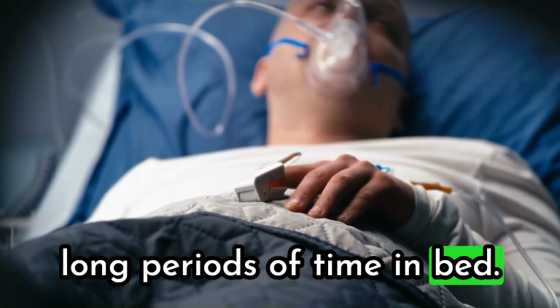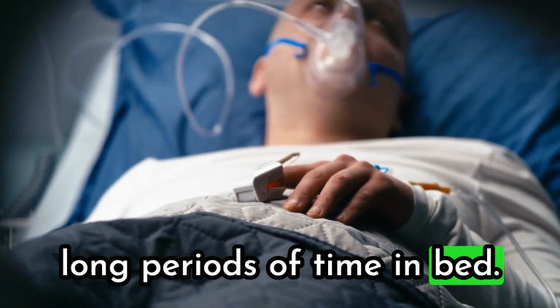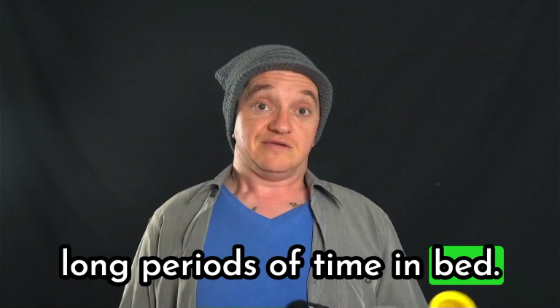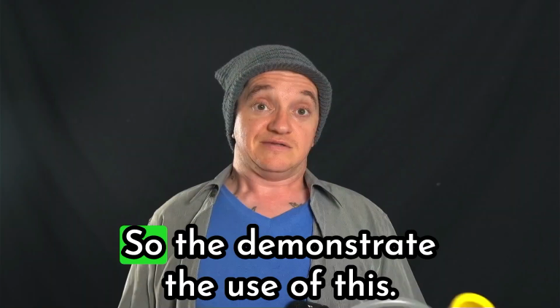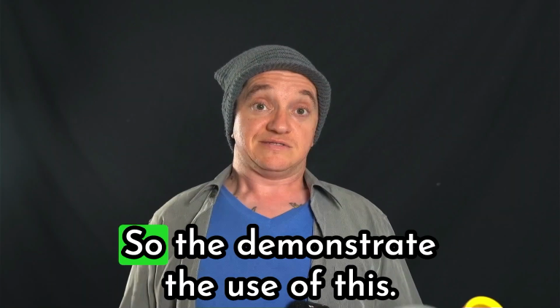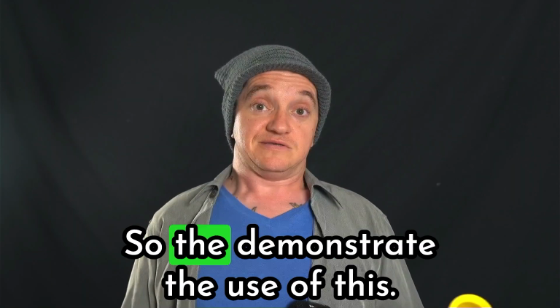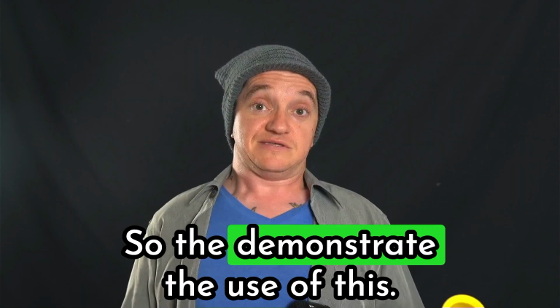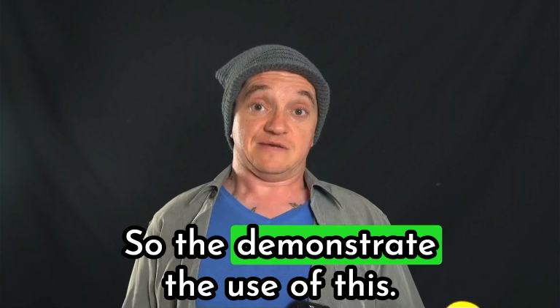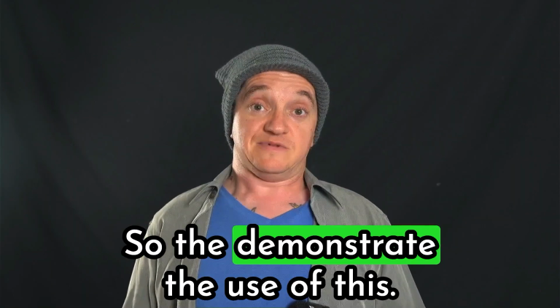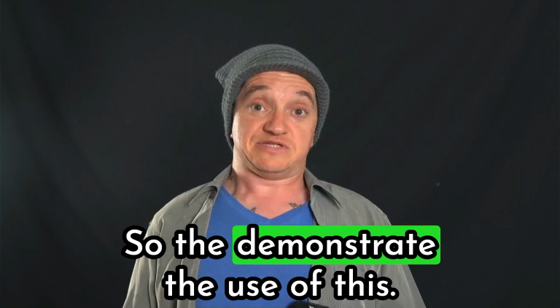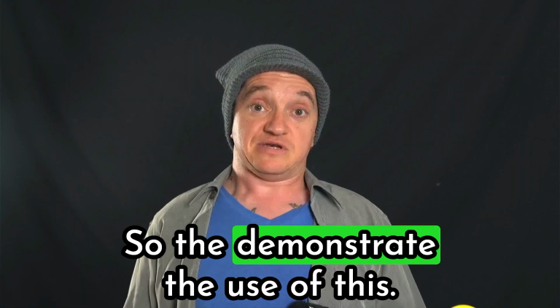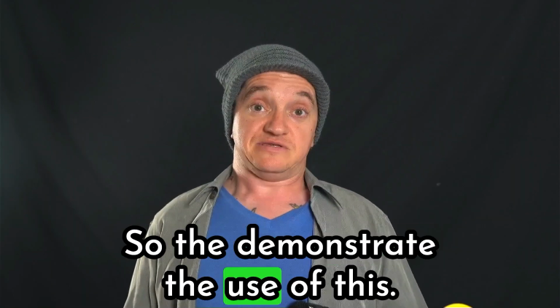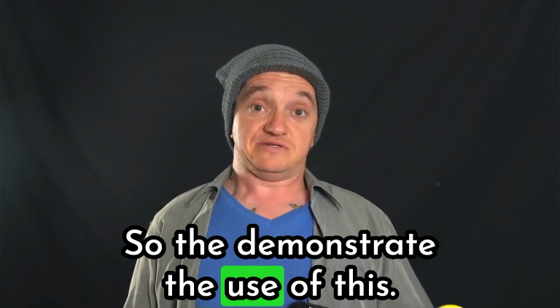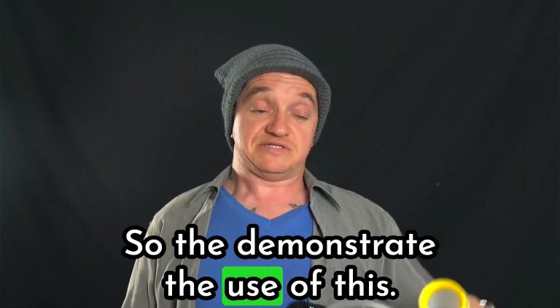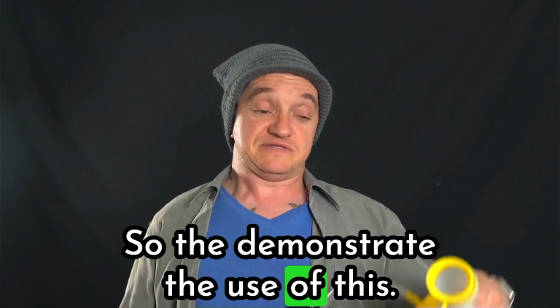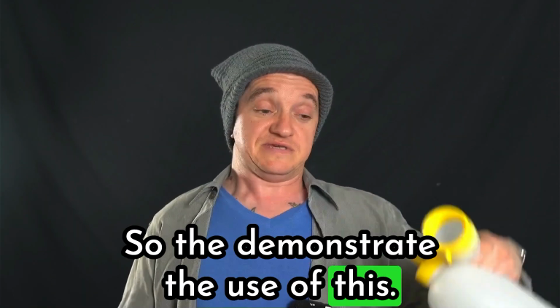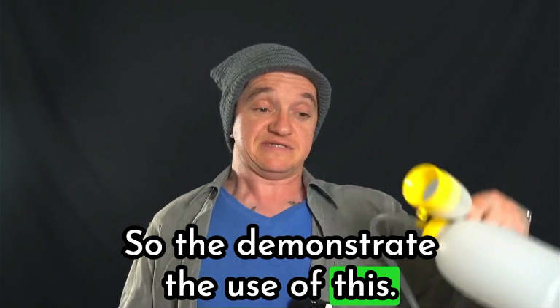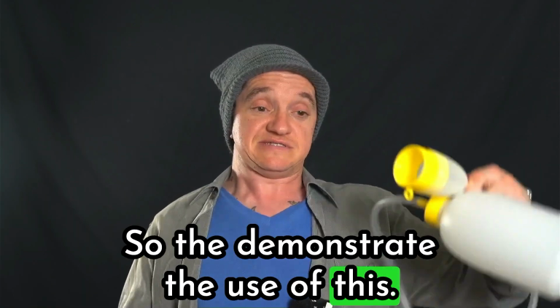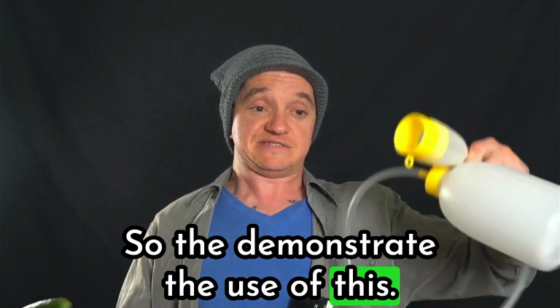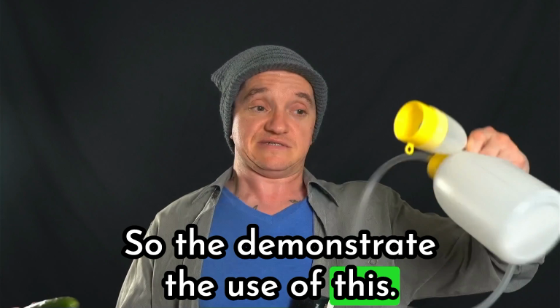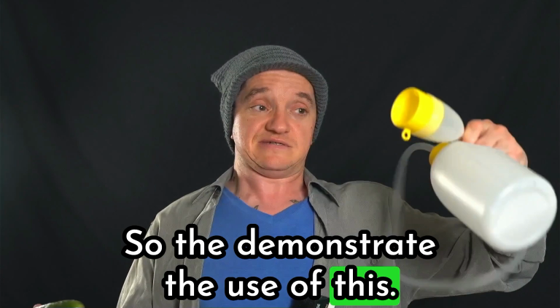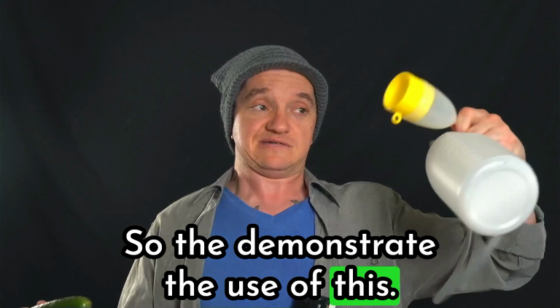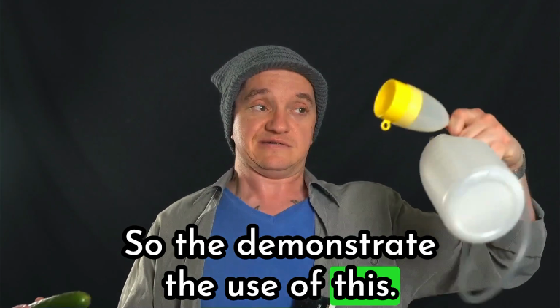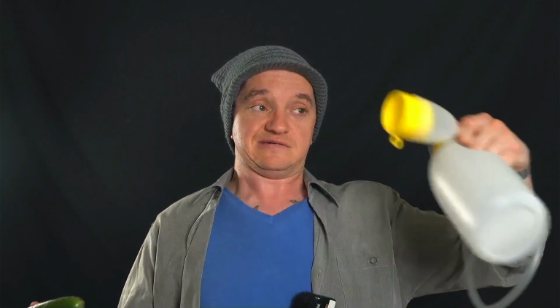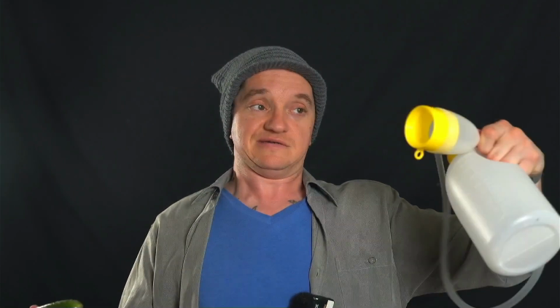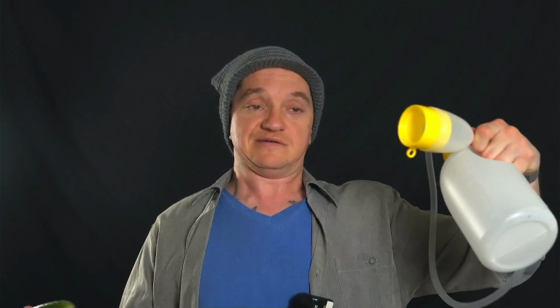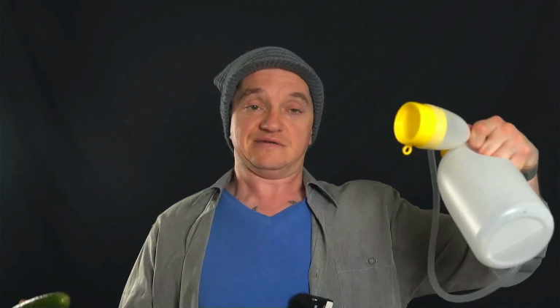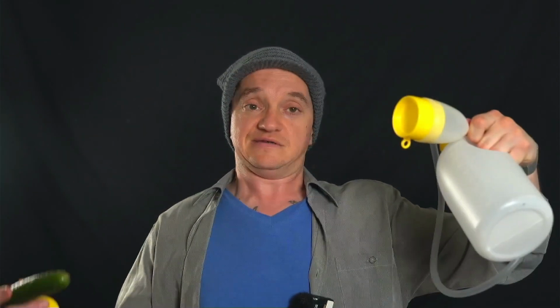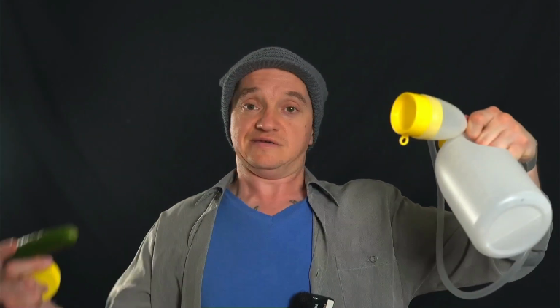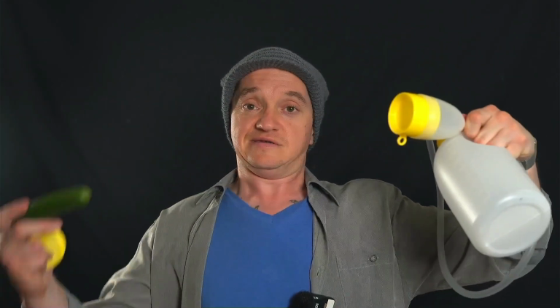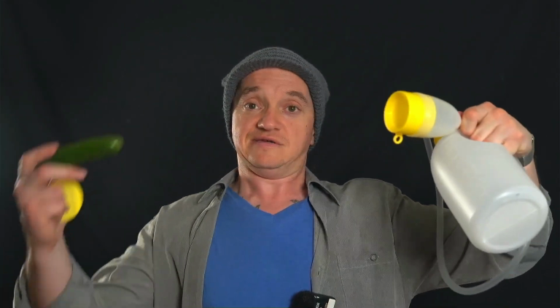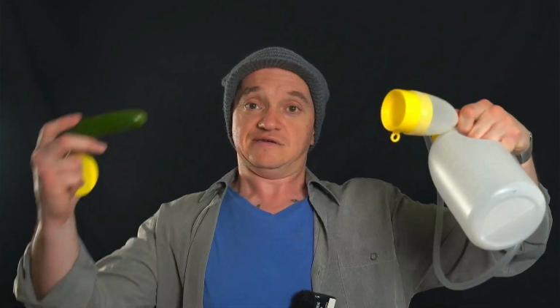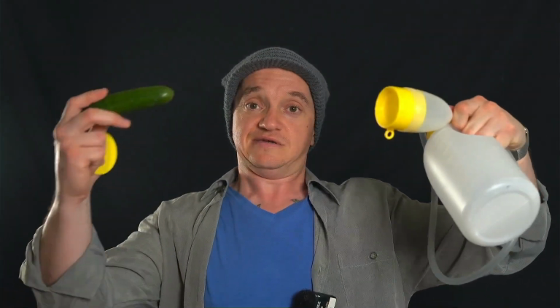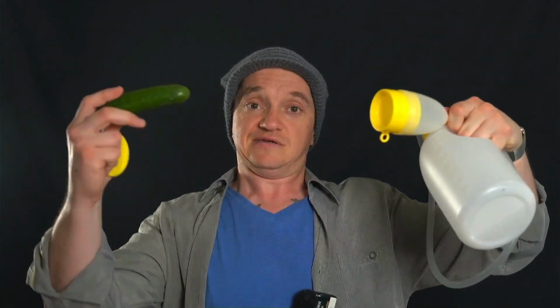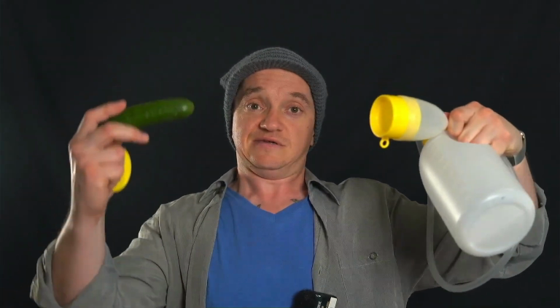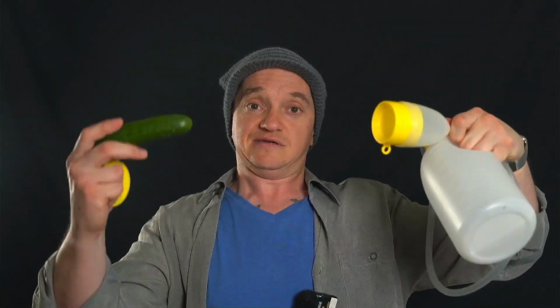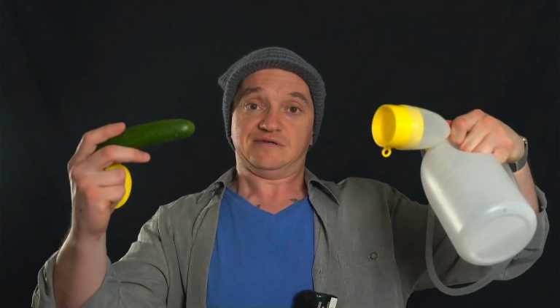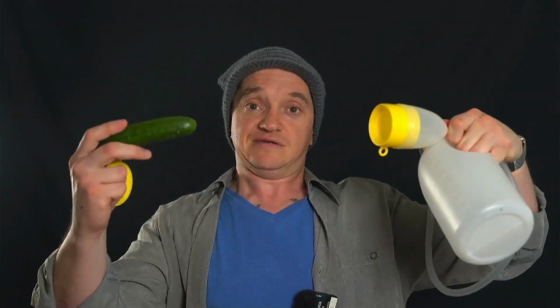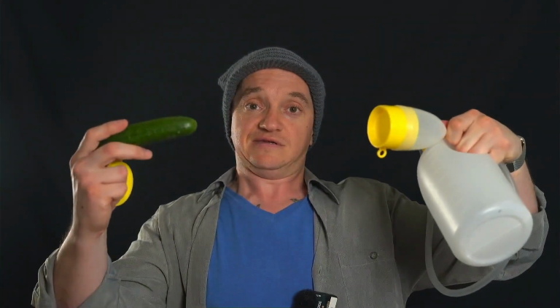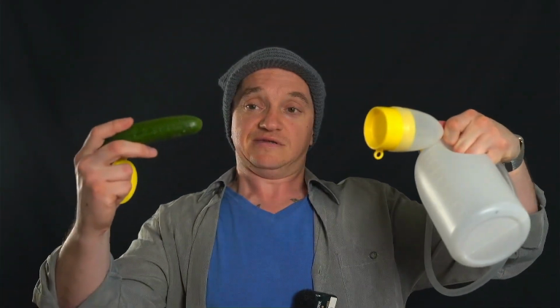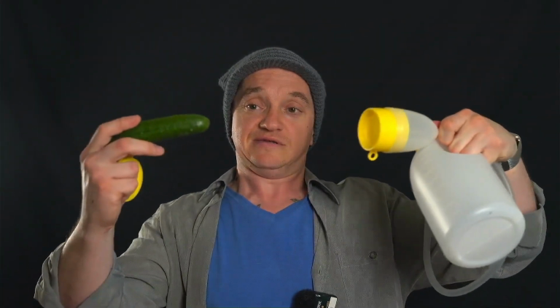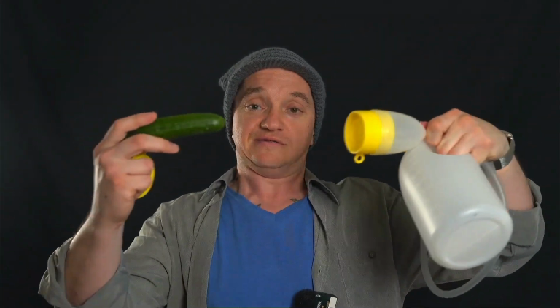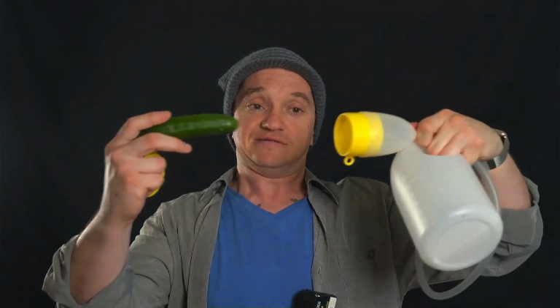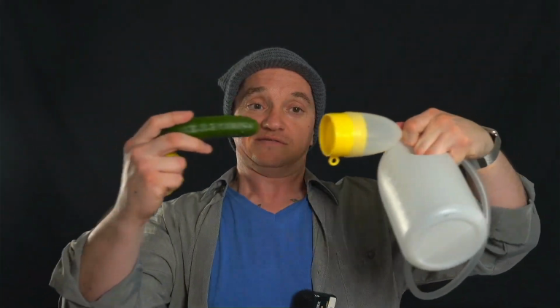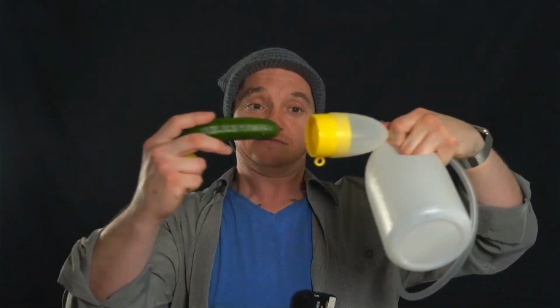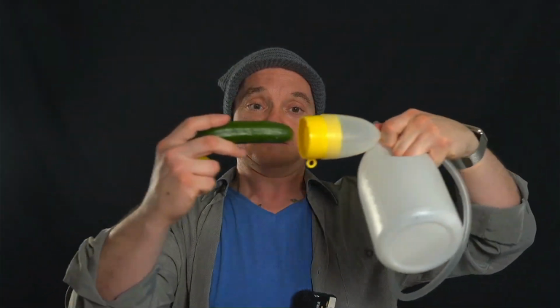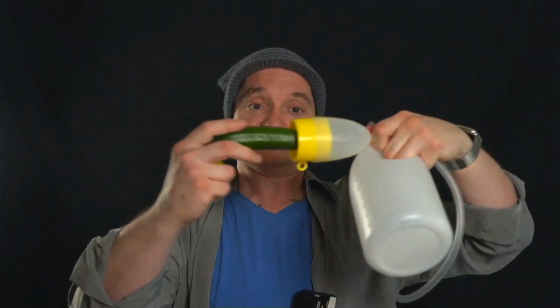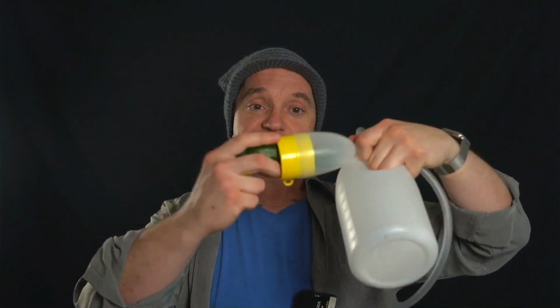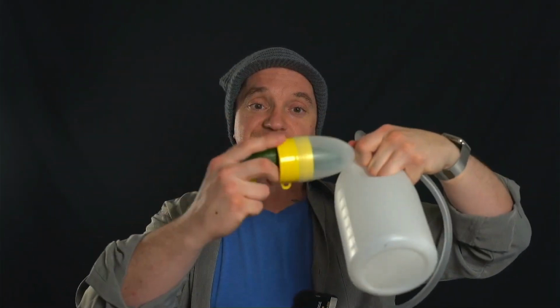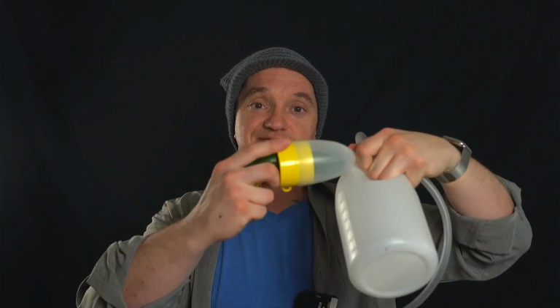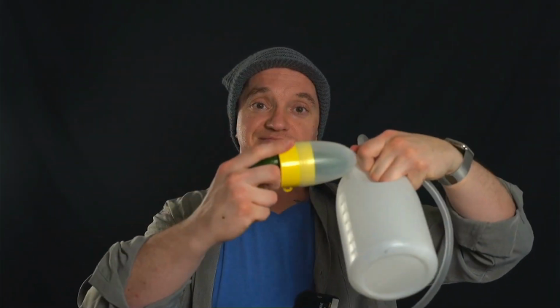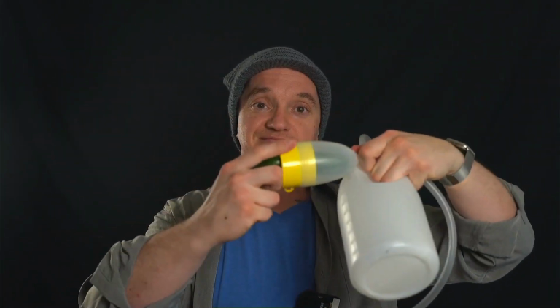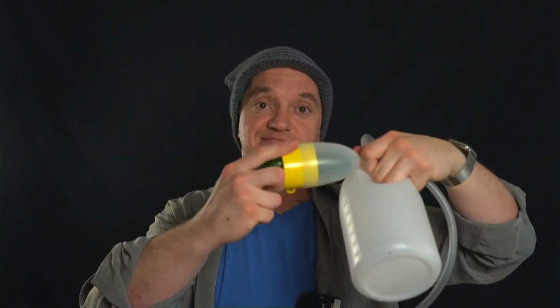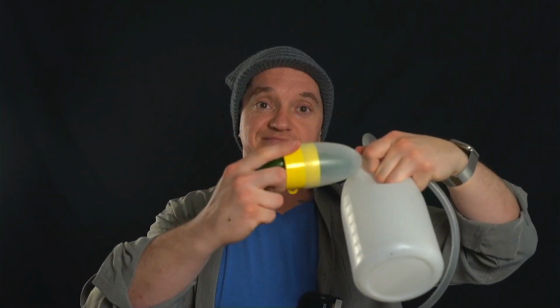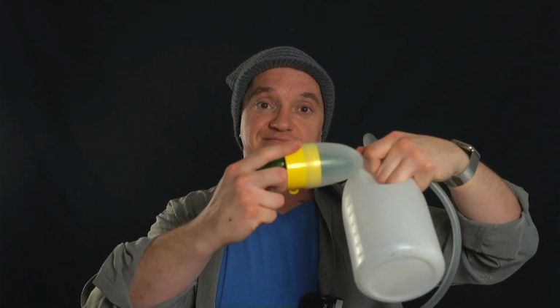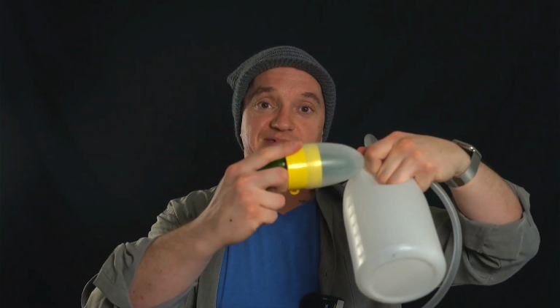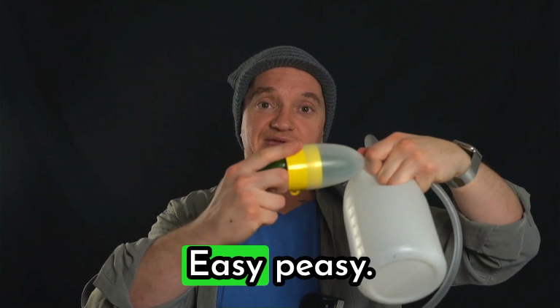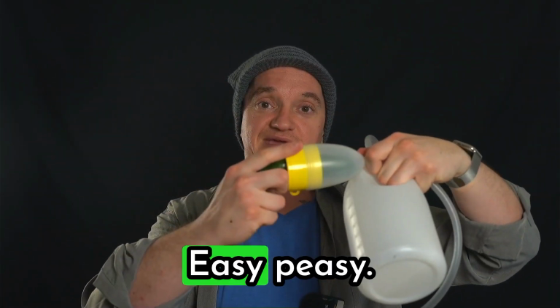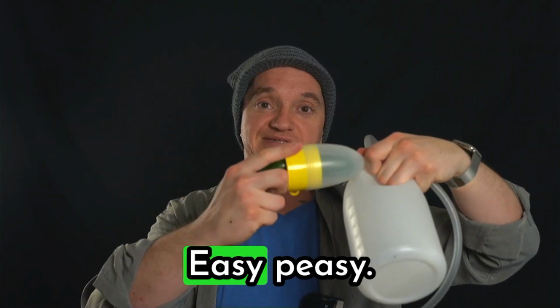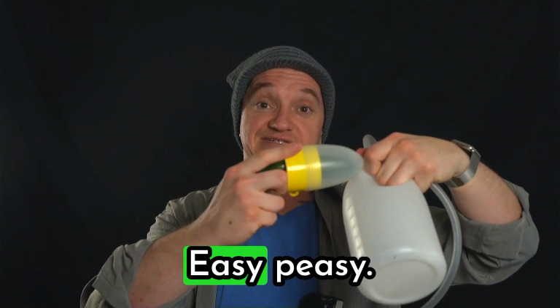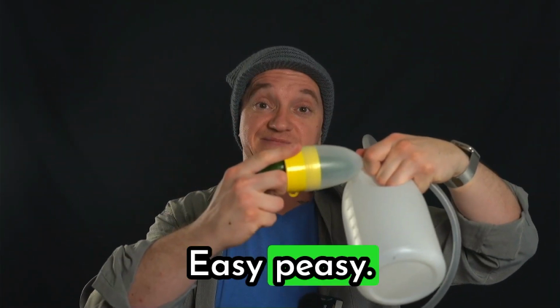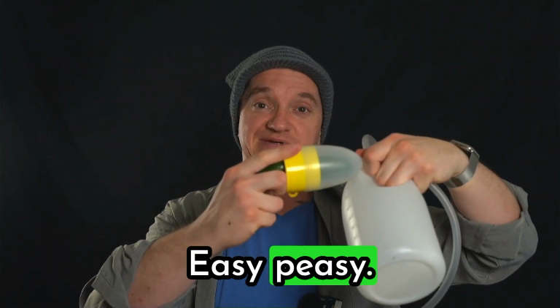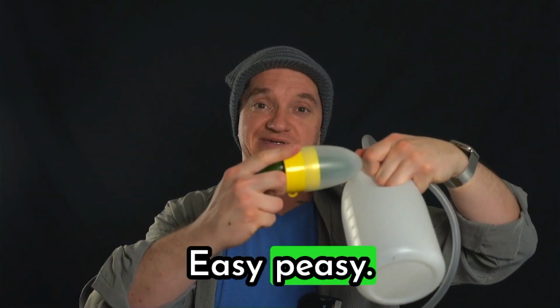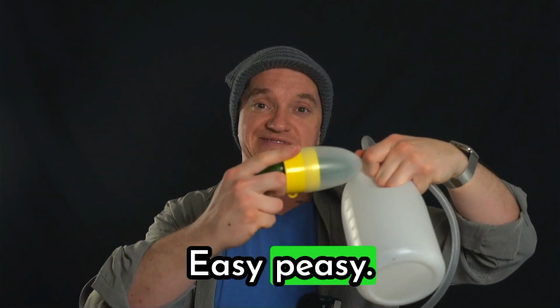So to demonstrate the use of this. Easy peasy.